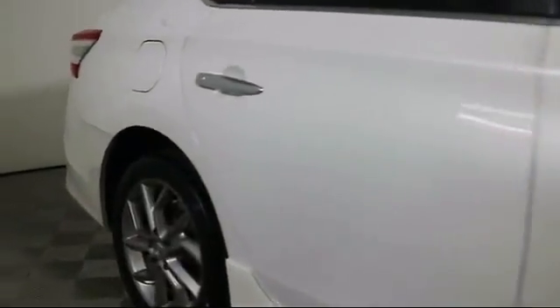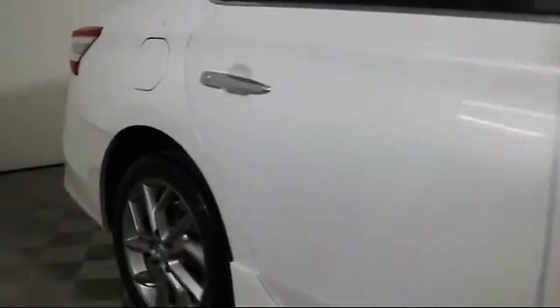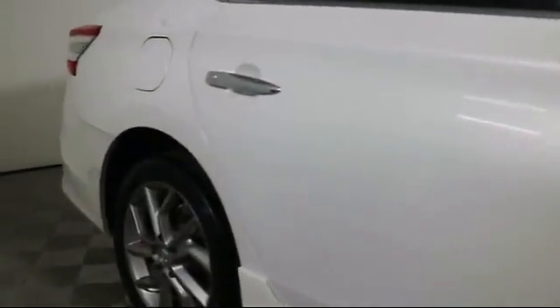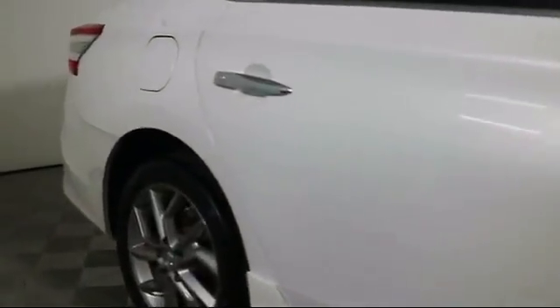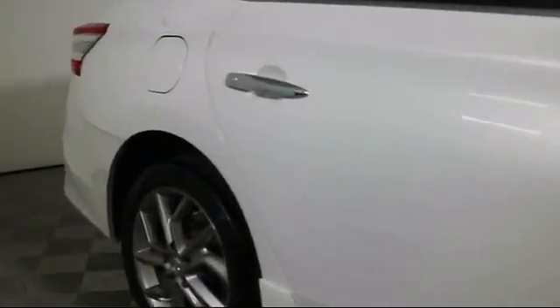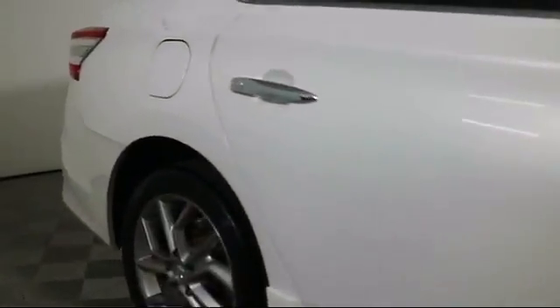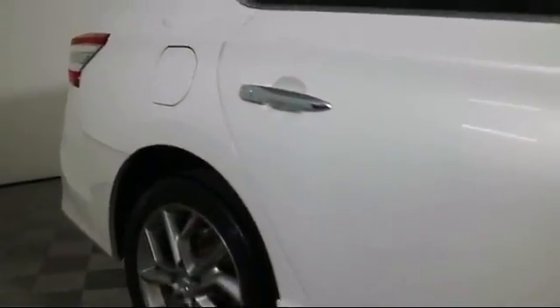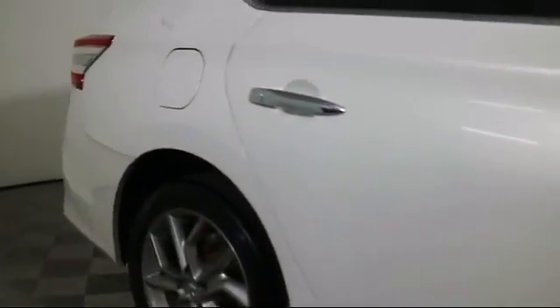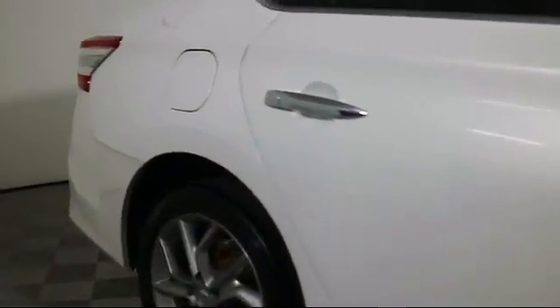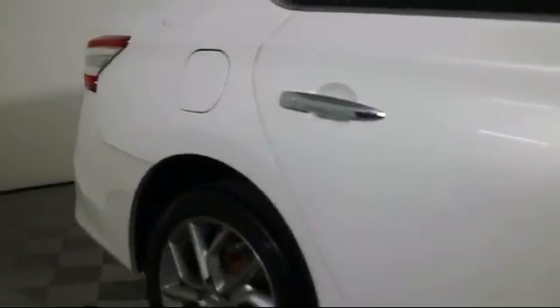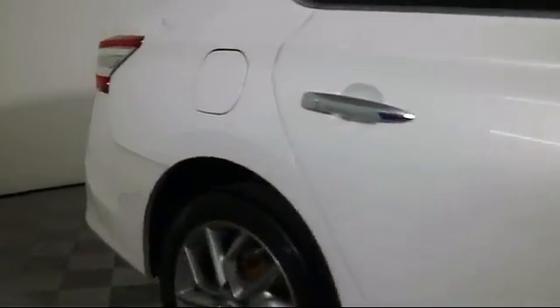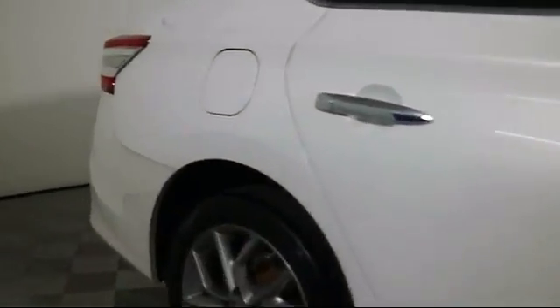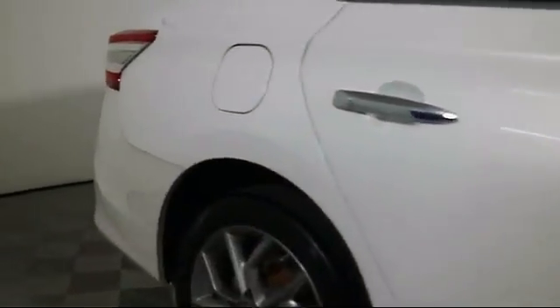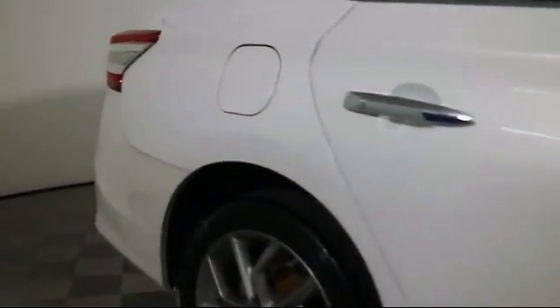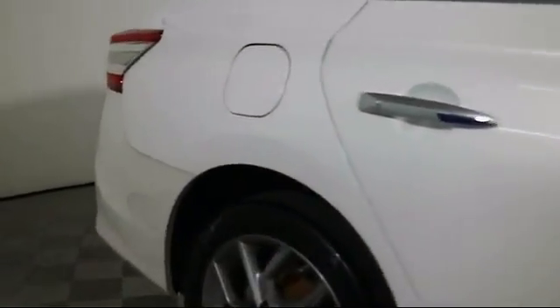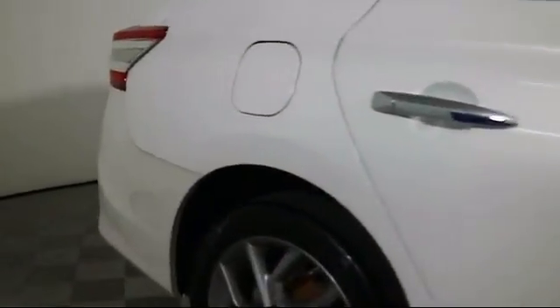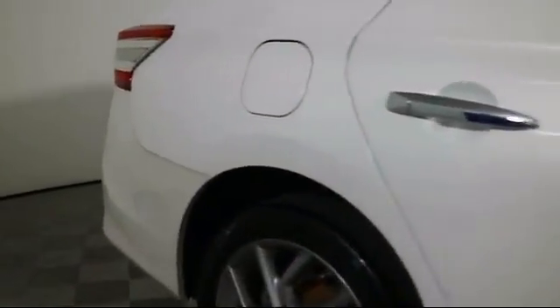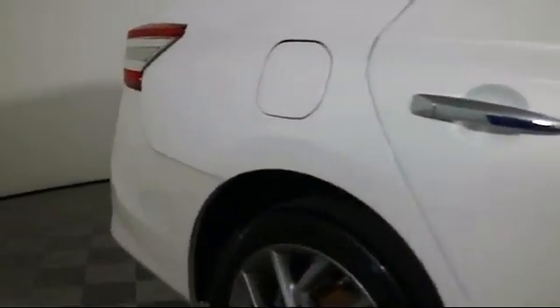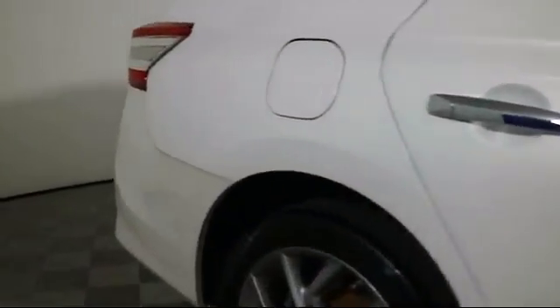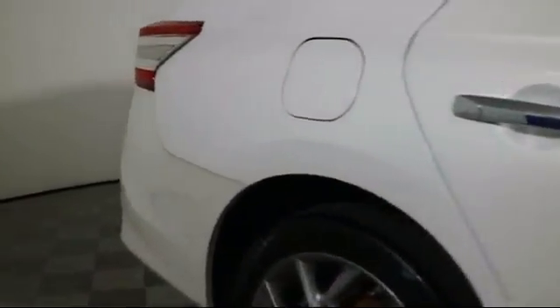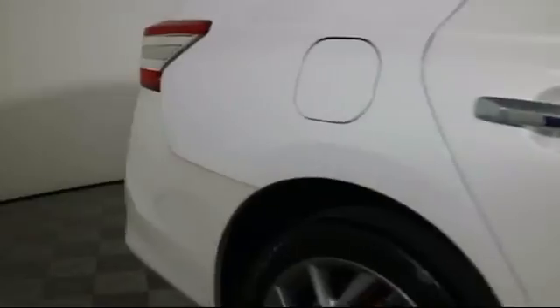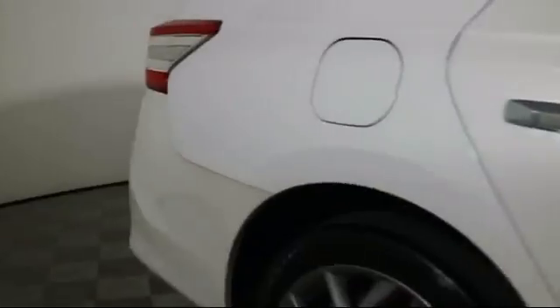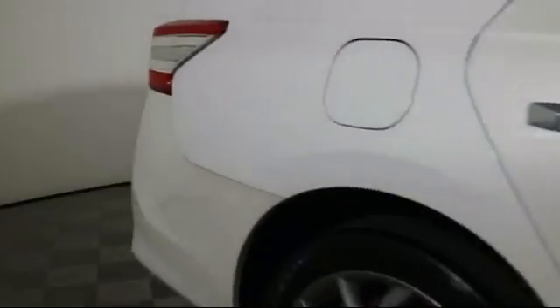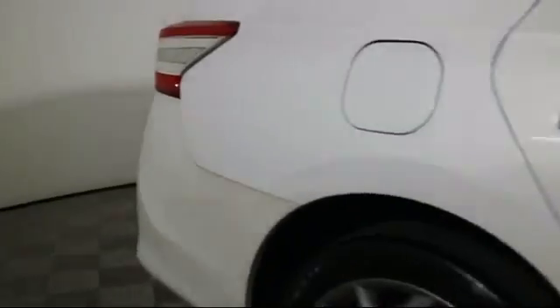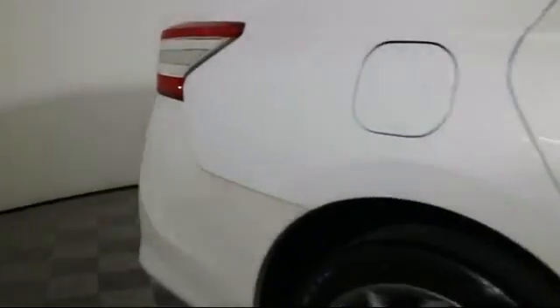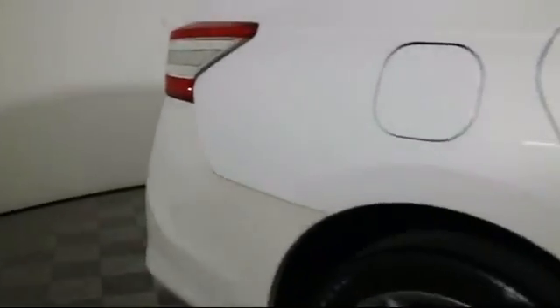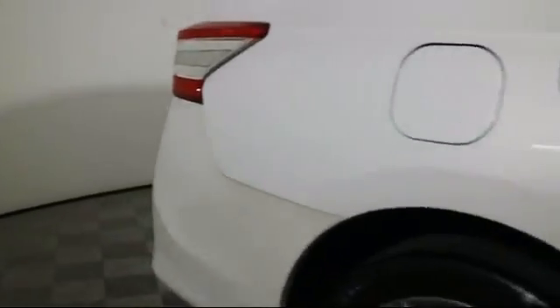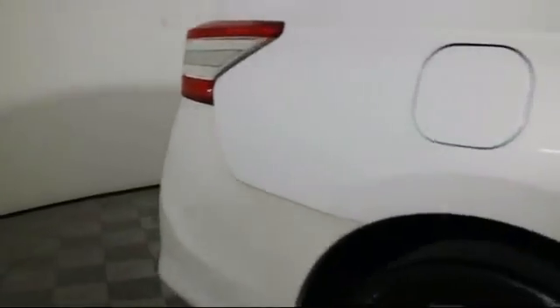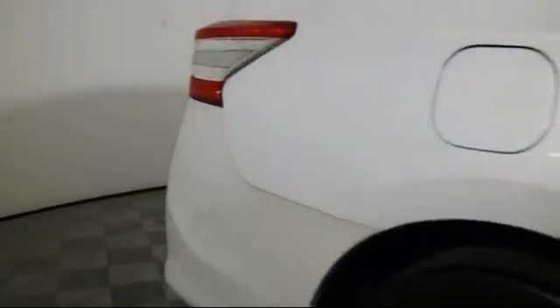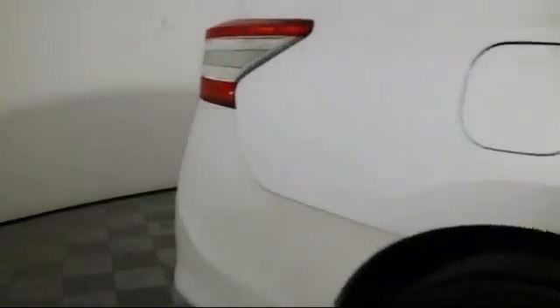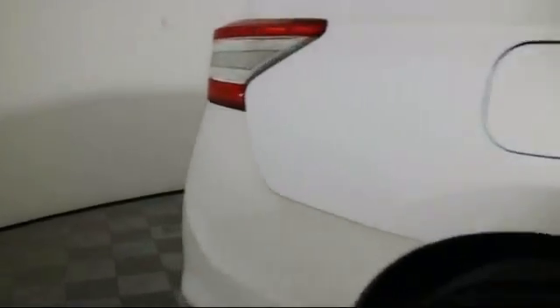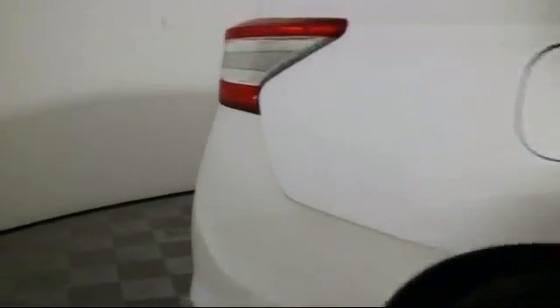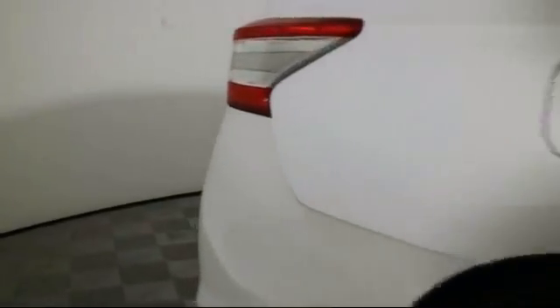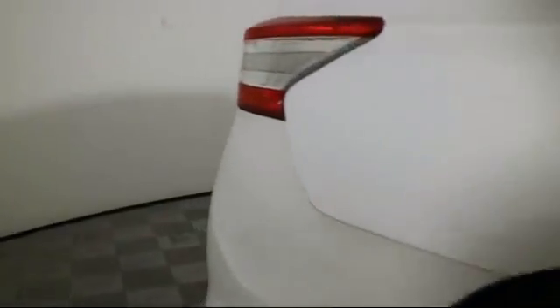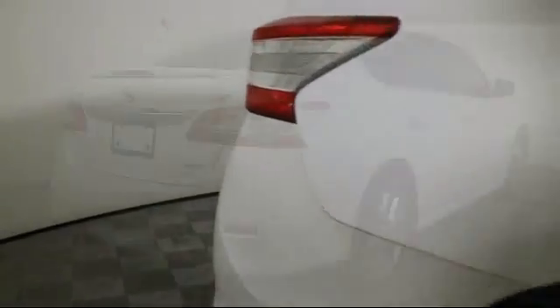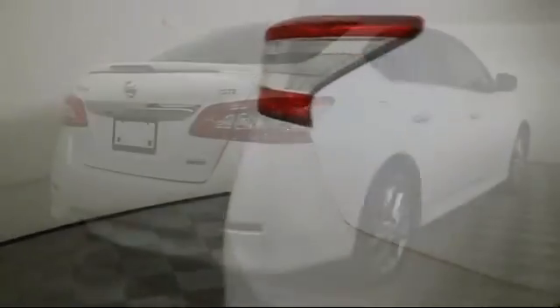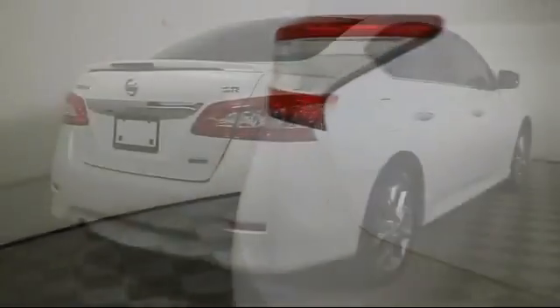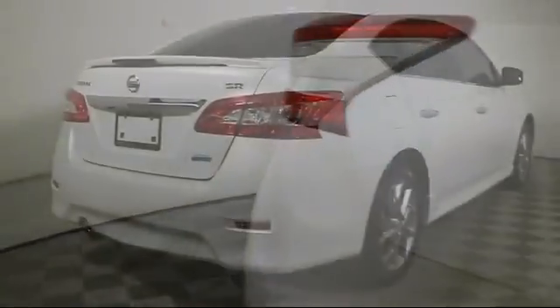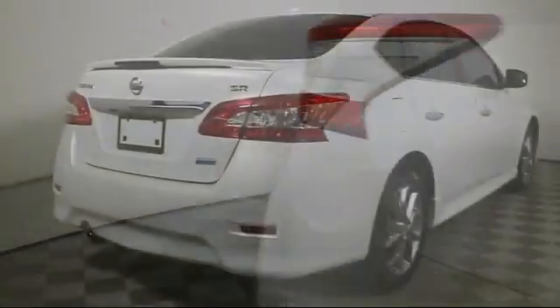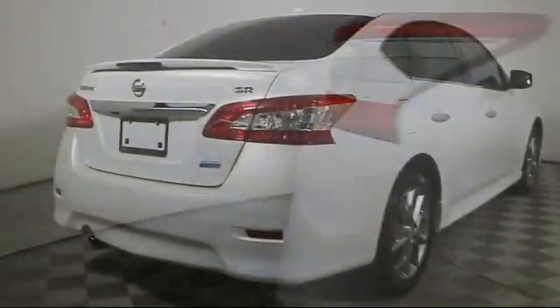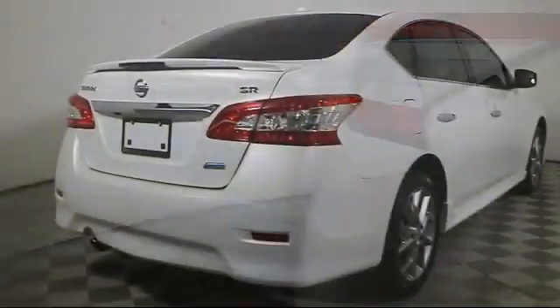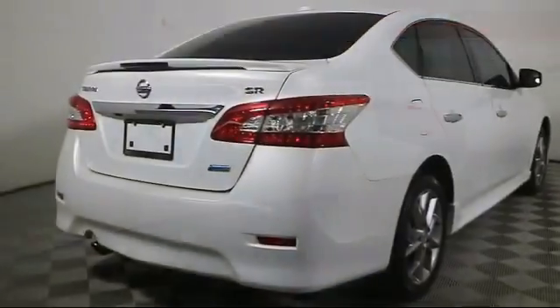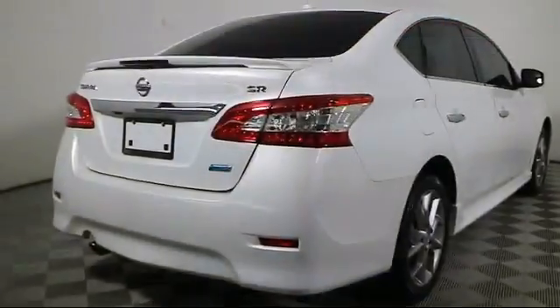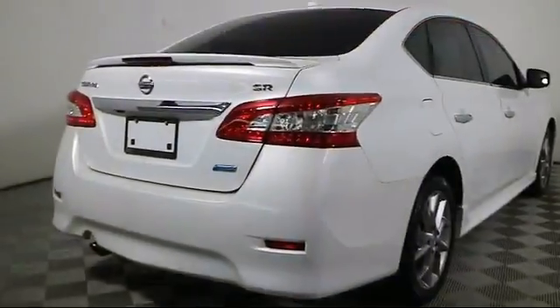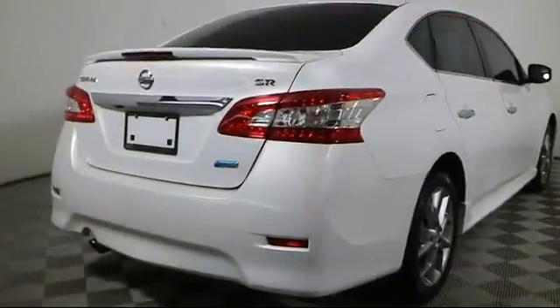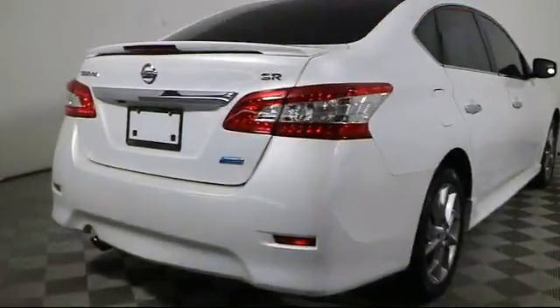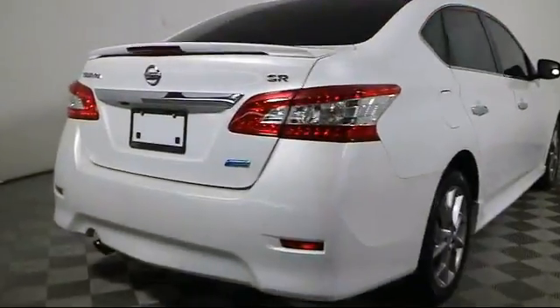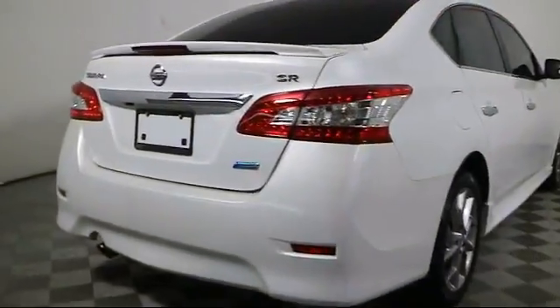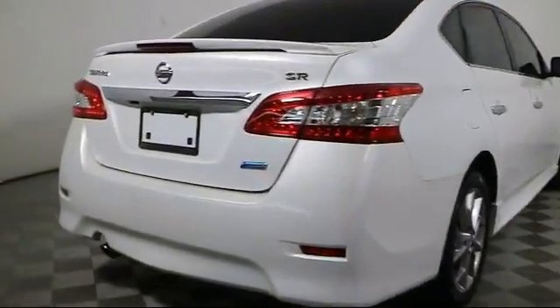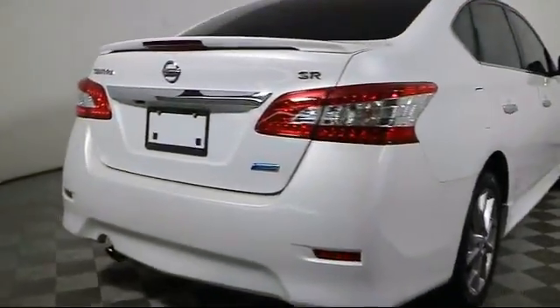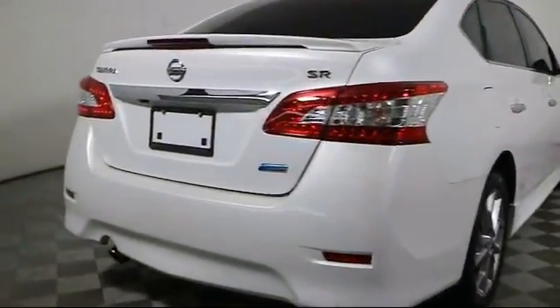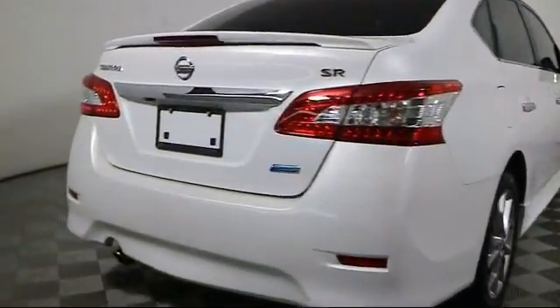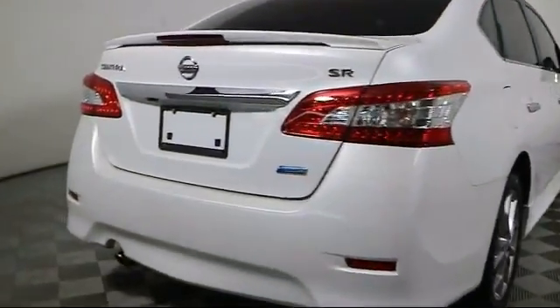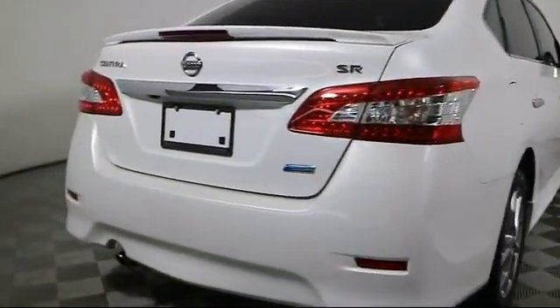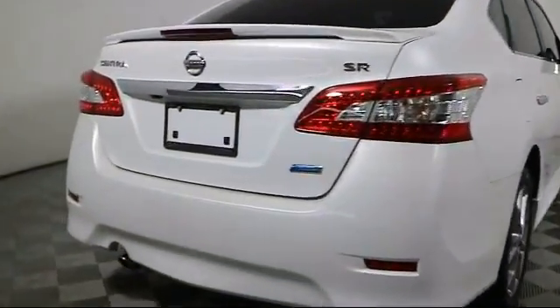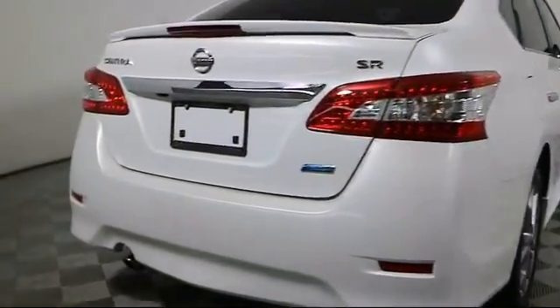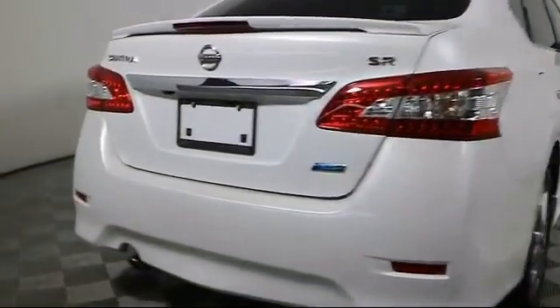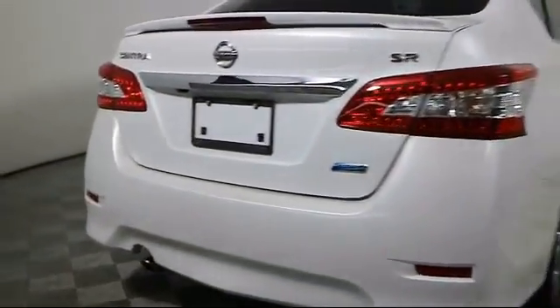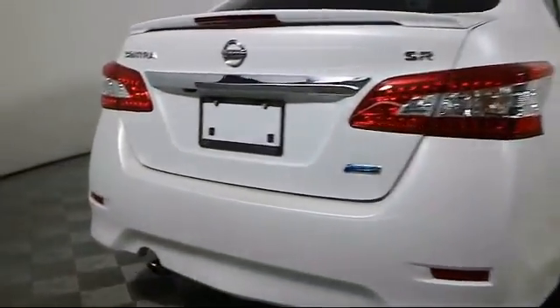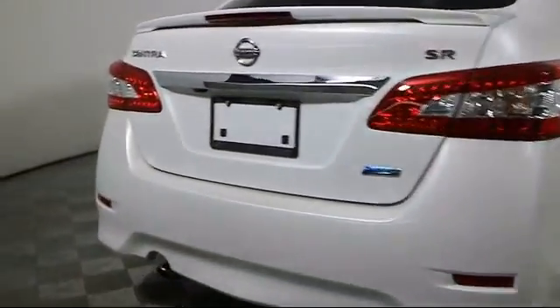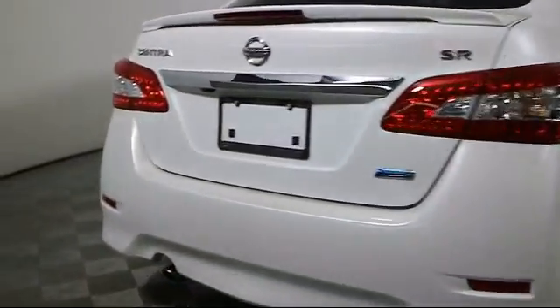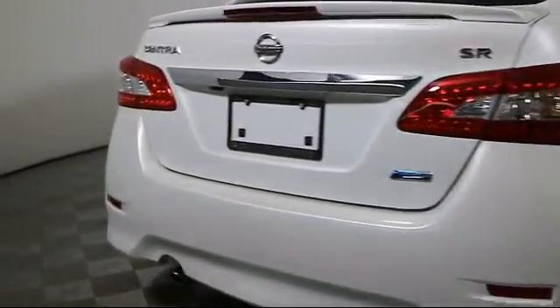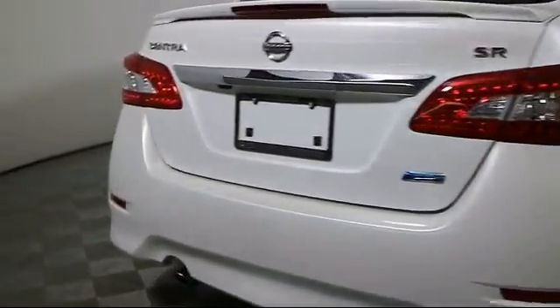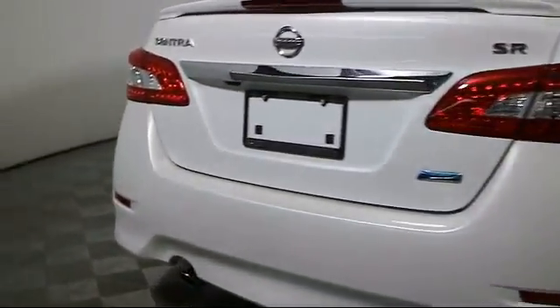It also features side airbags, anti-lock braking, telescoping steering wheel, rear defroster, and has less than 60,000 miles on the odometer.